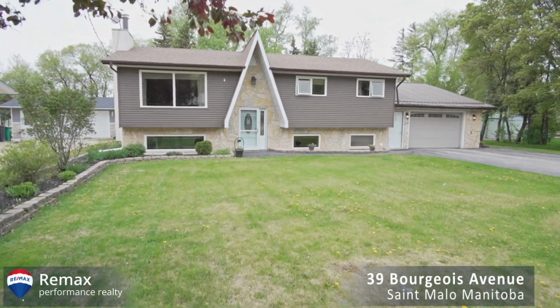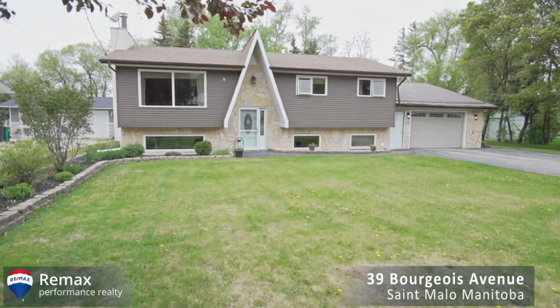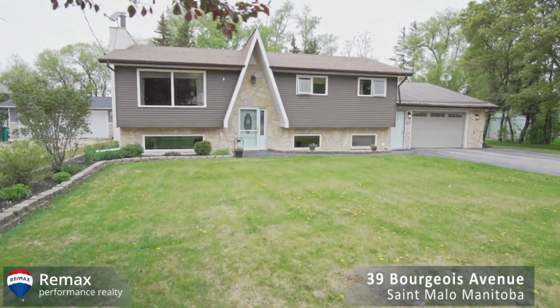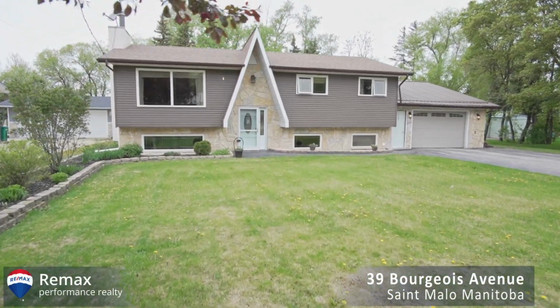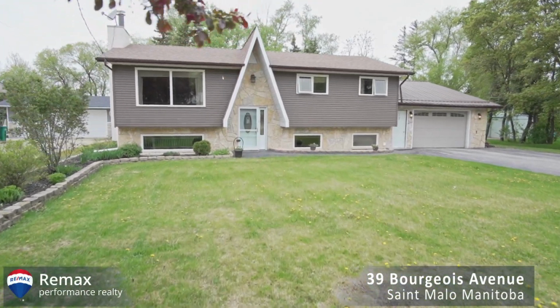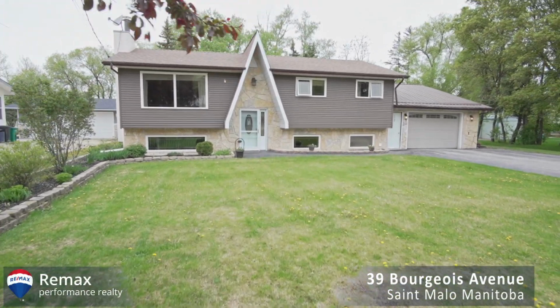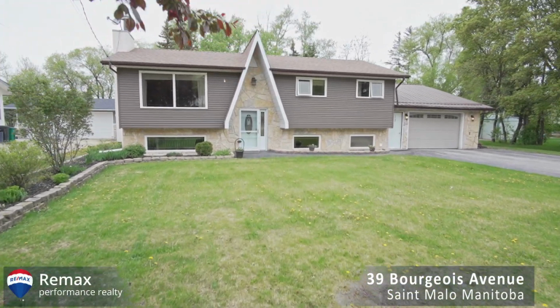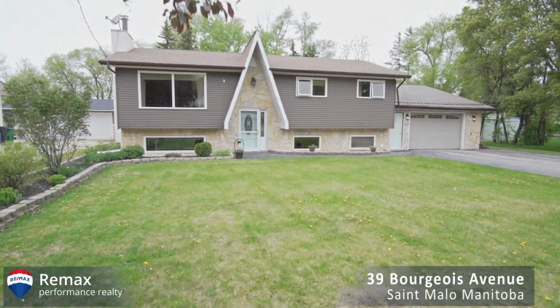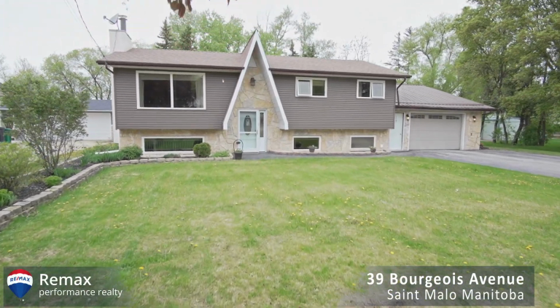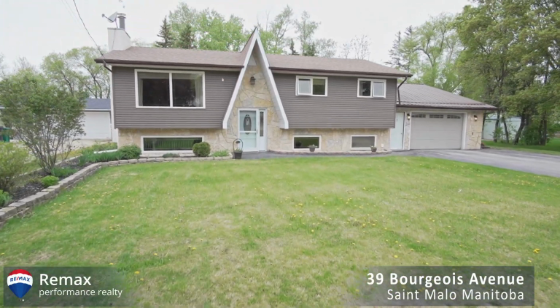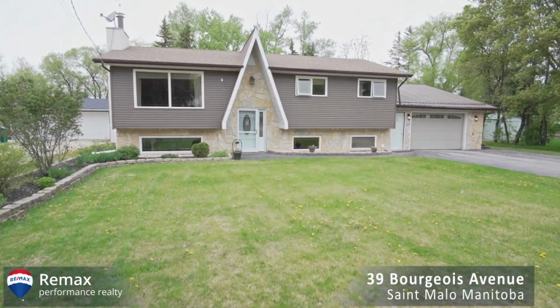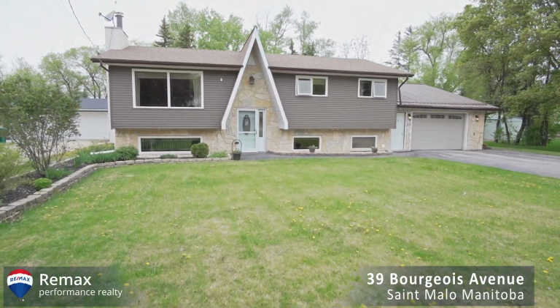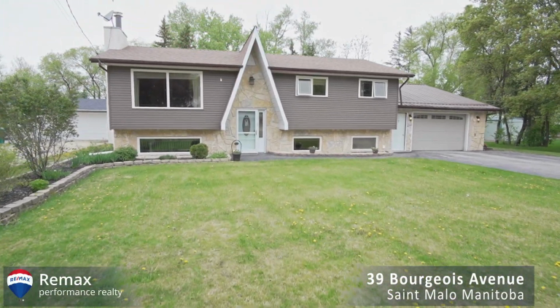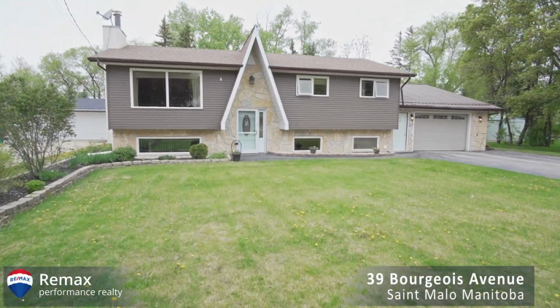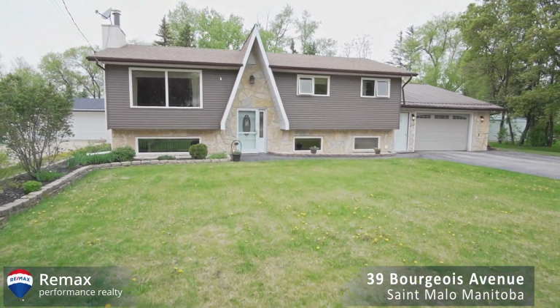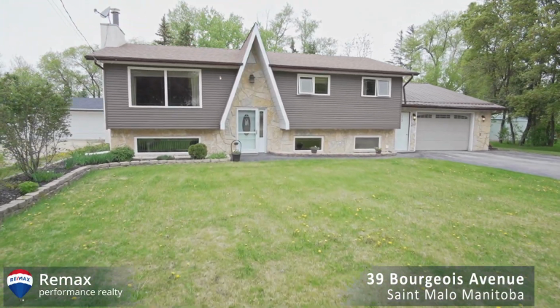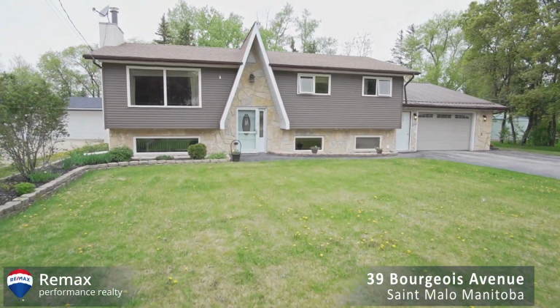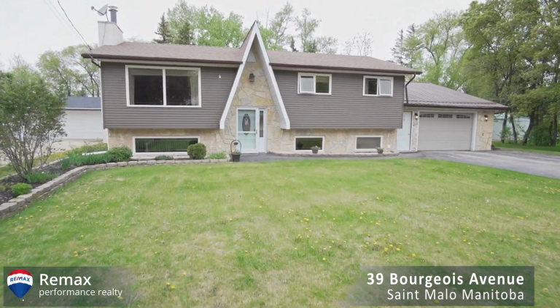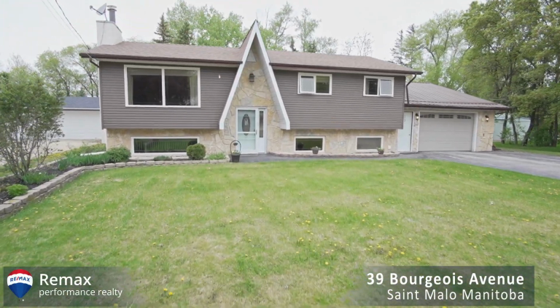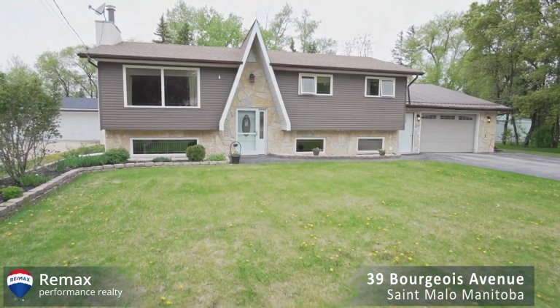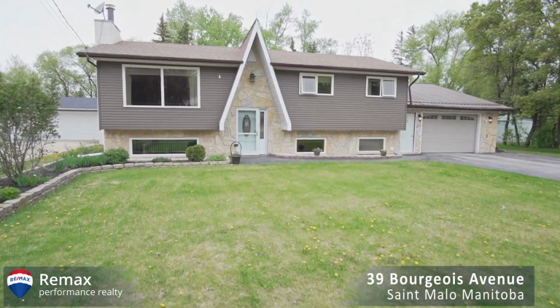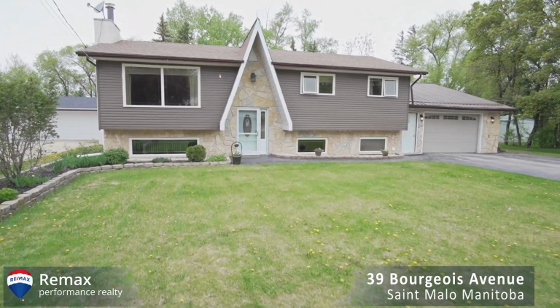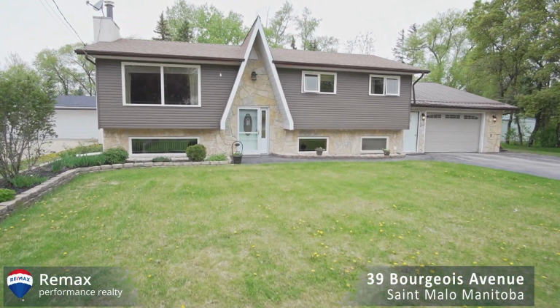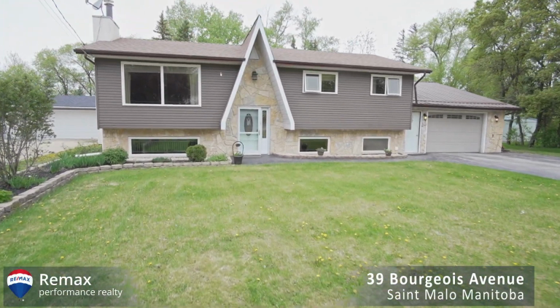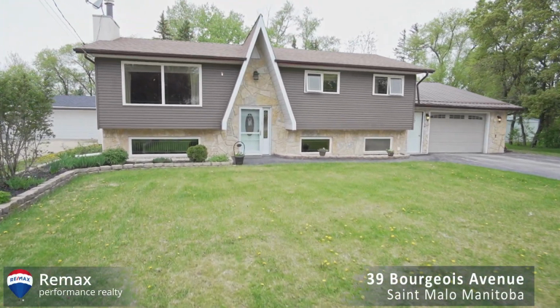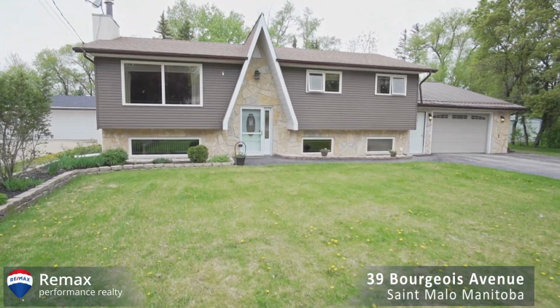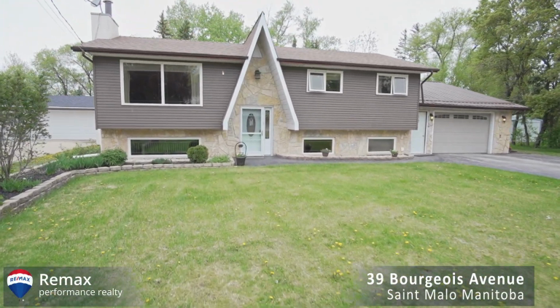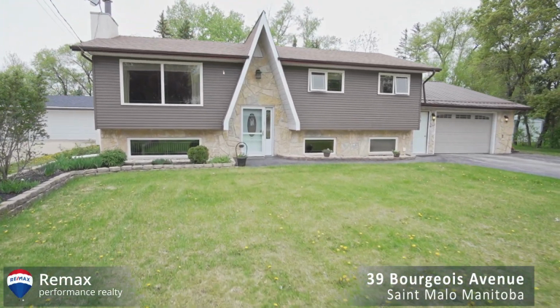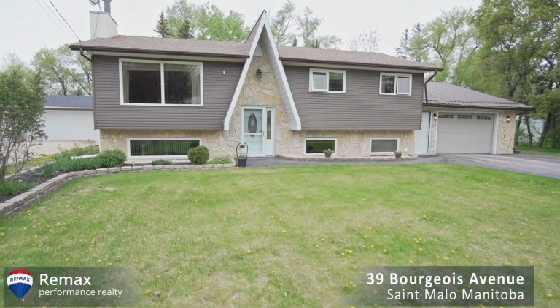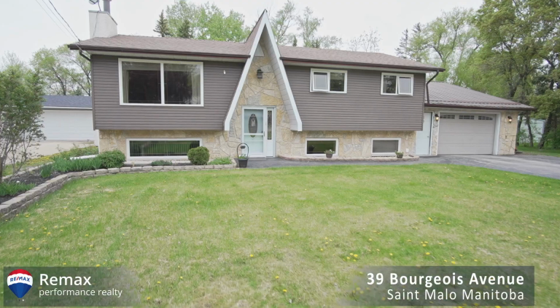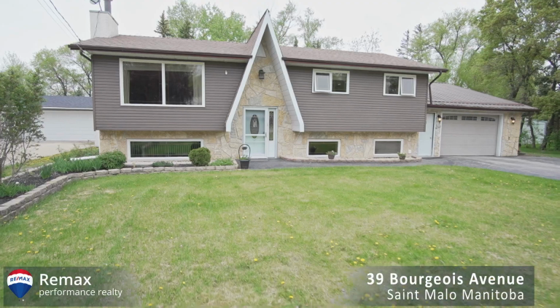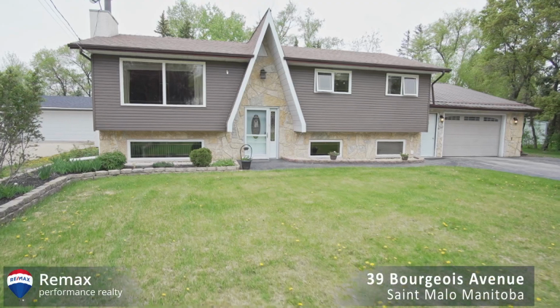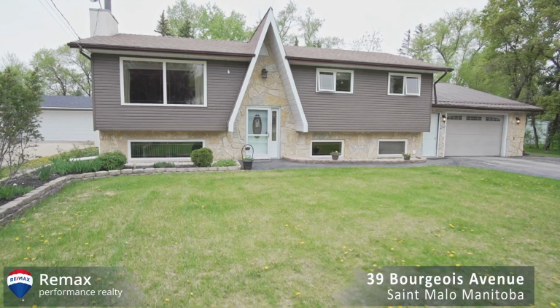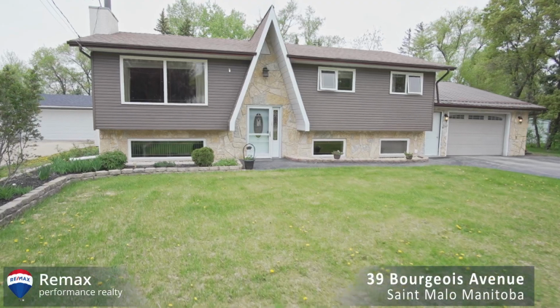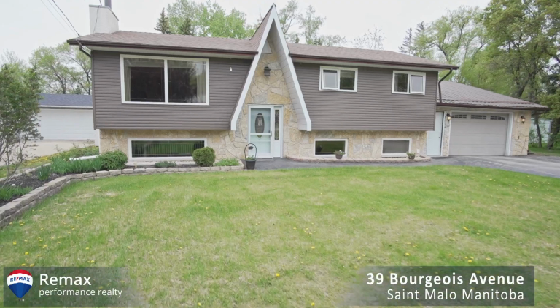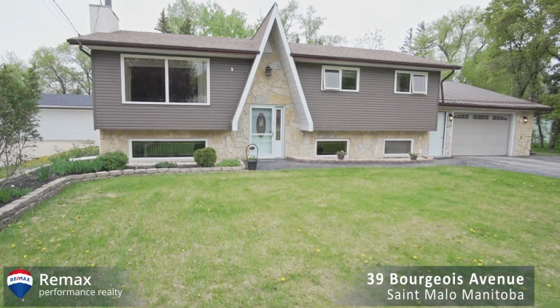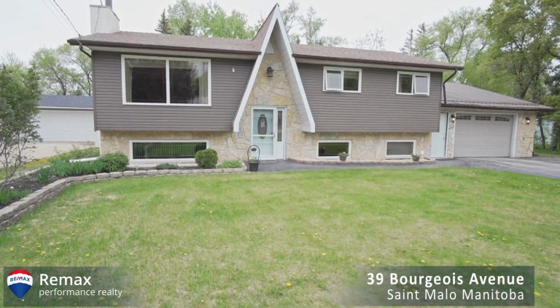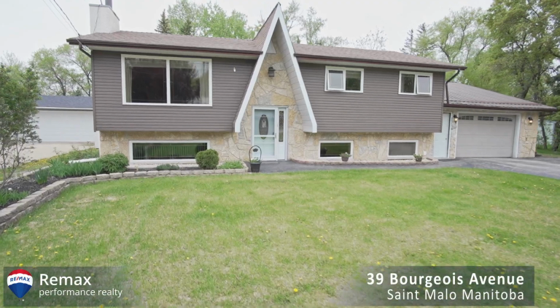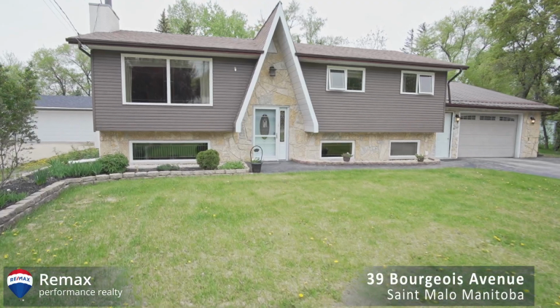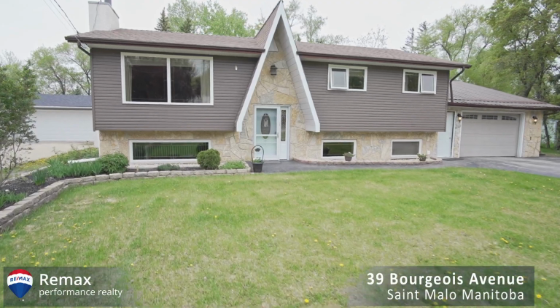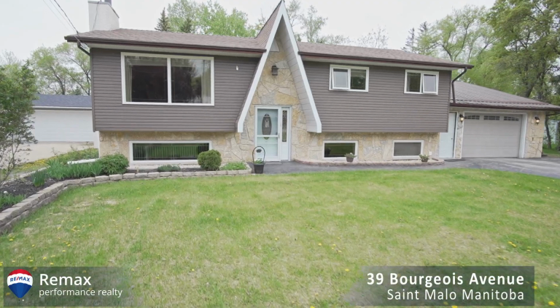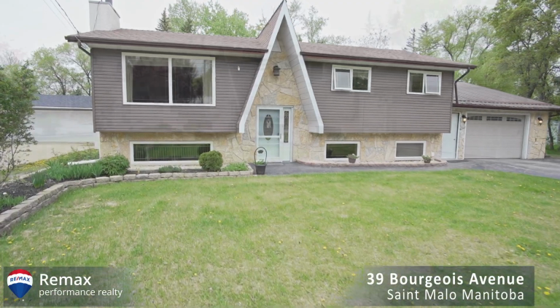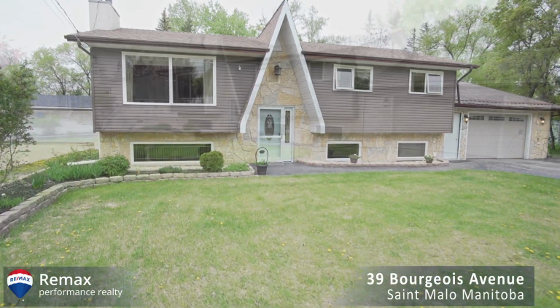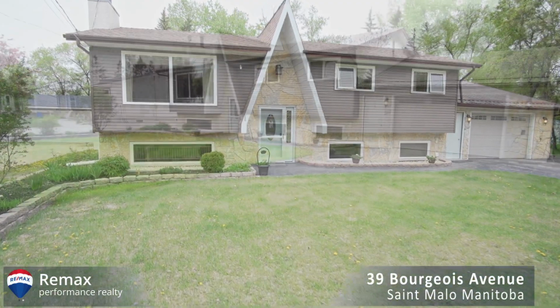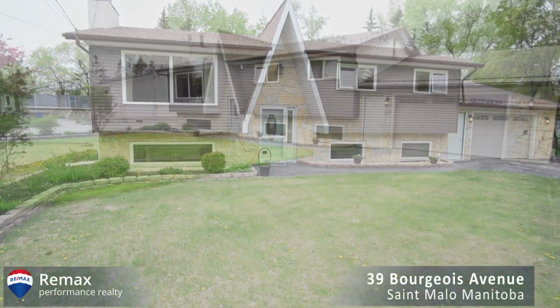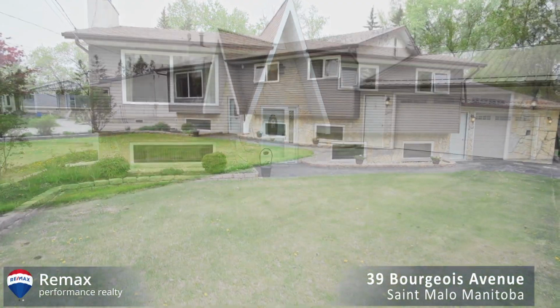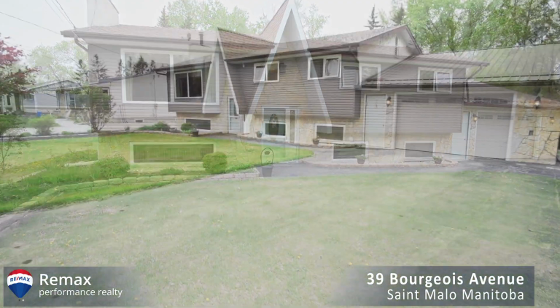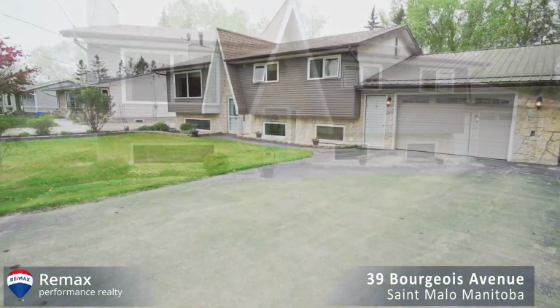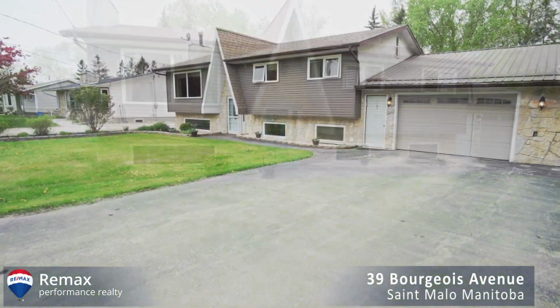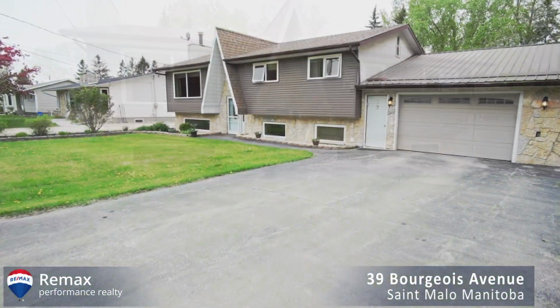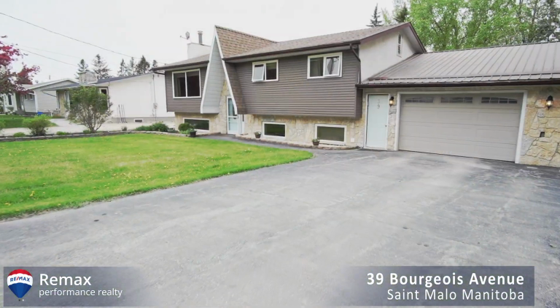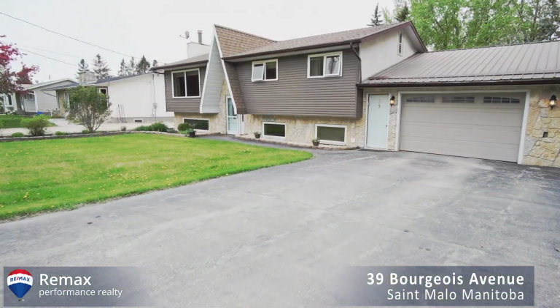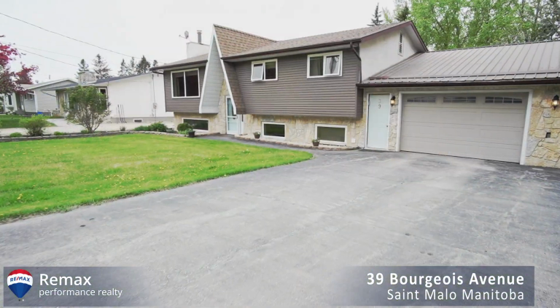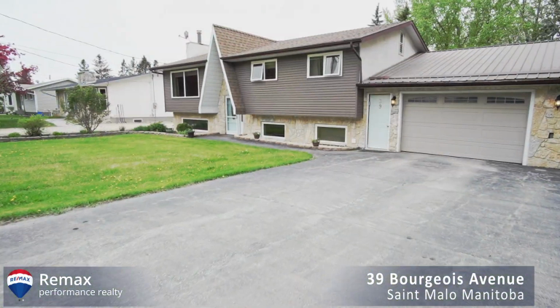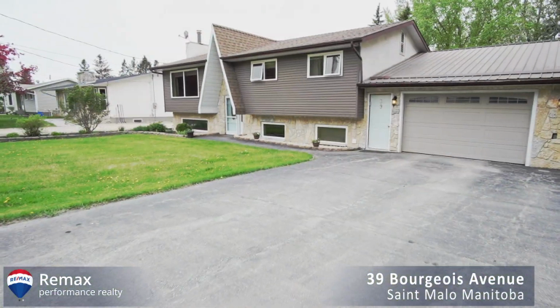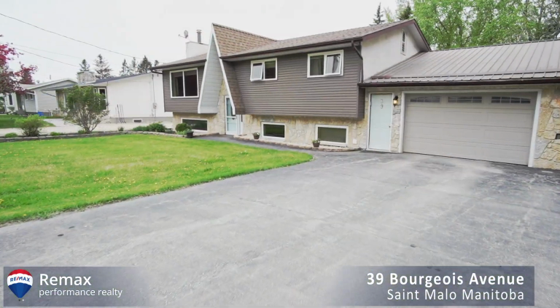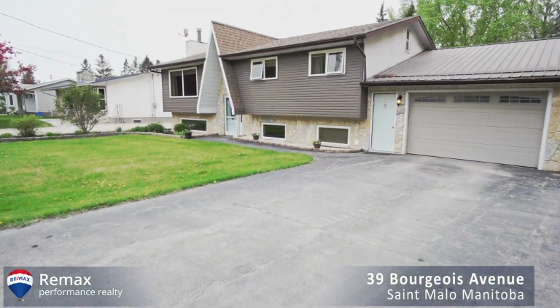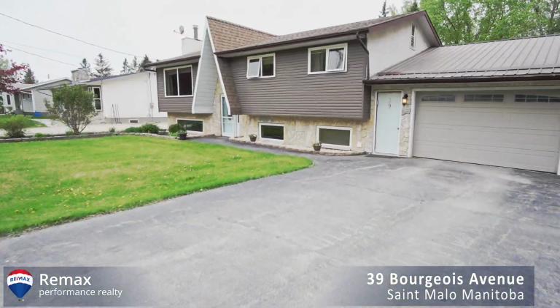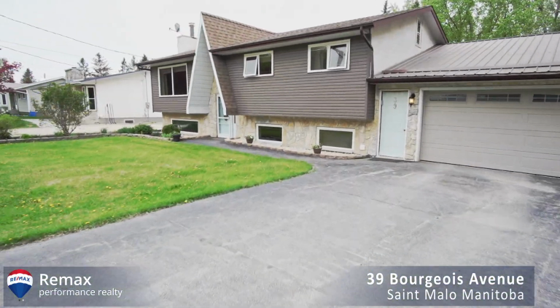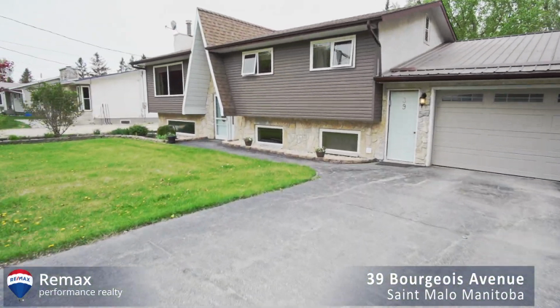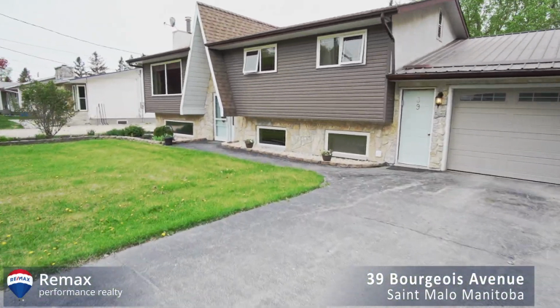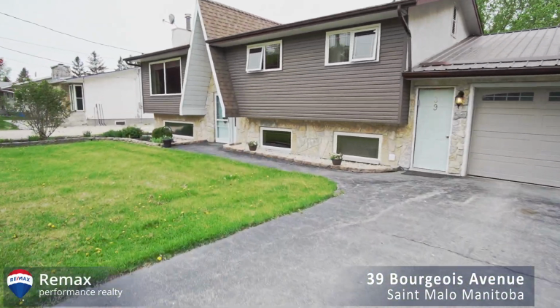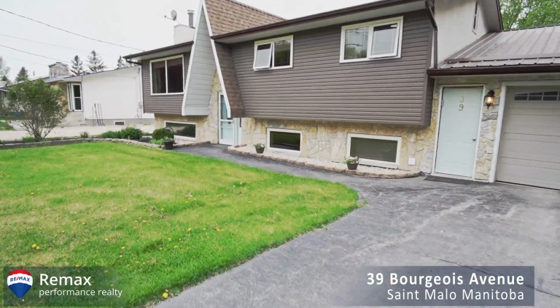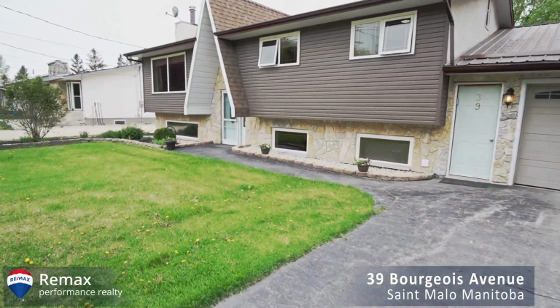I want to welcome you to our latest listing at 39 Bourgeois in St. Malo, Manitoba. Join us inside for your personal tour.